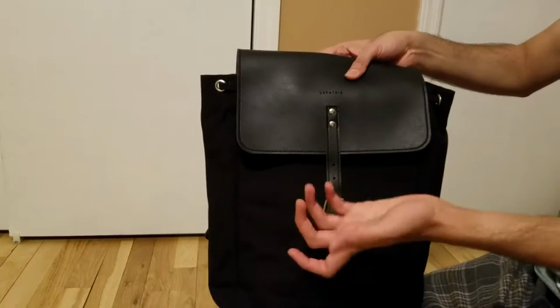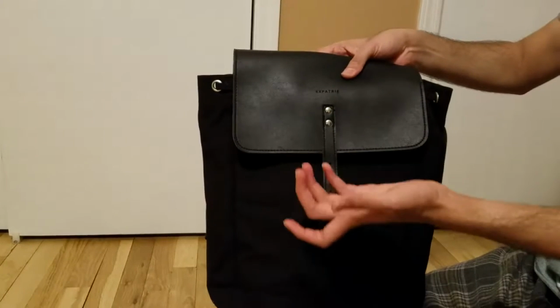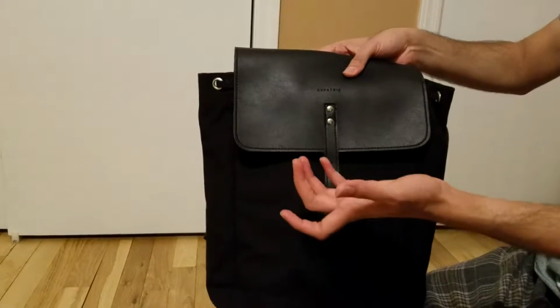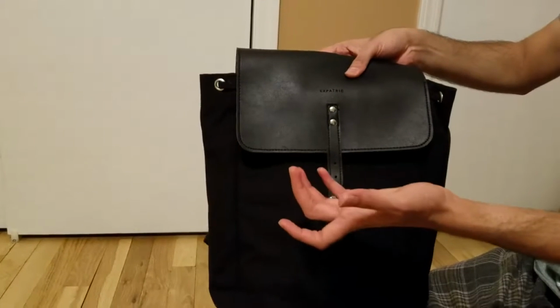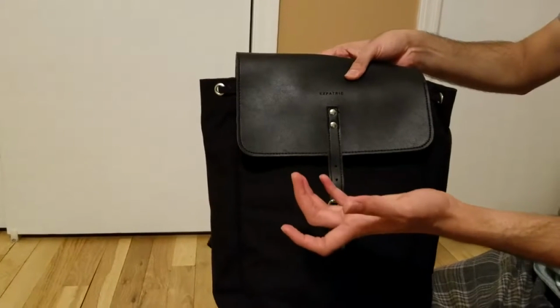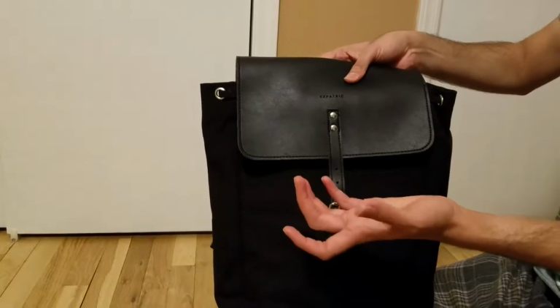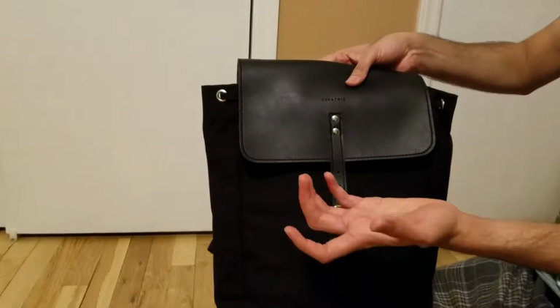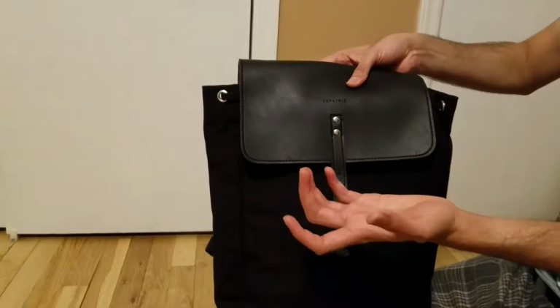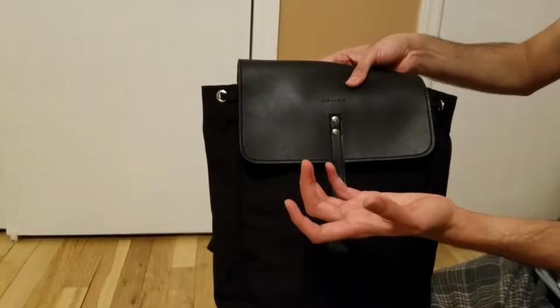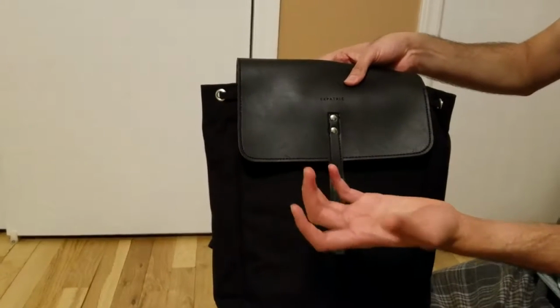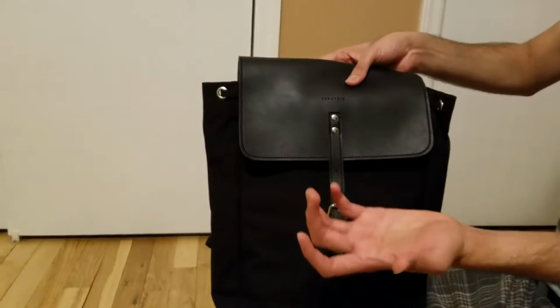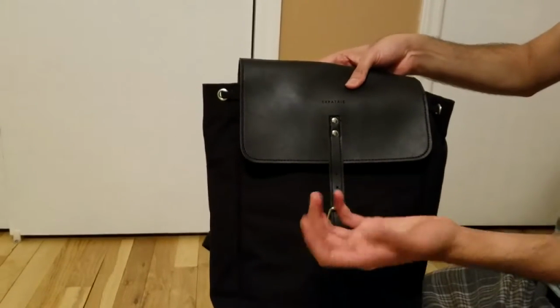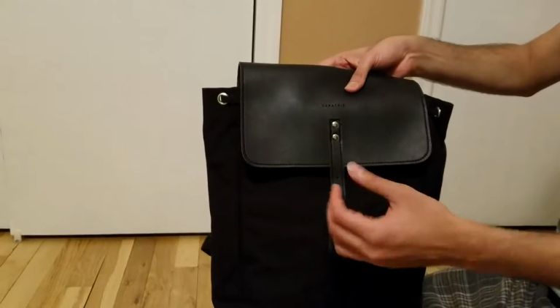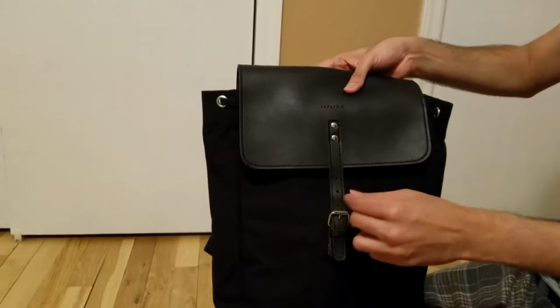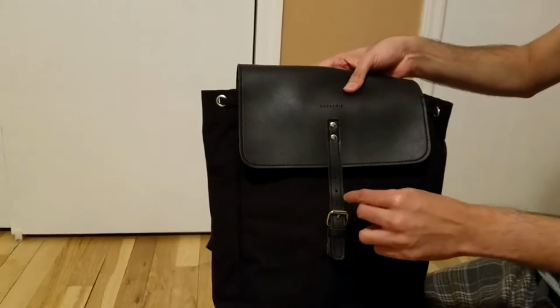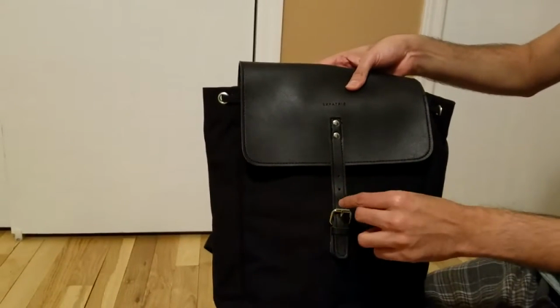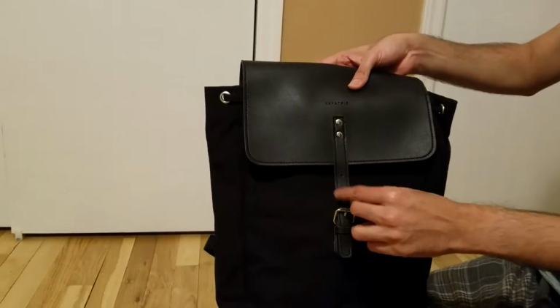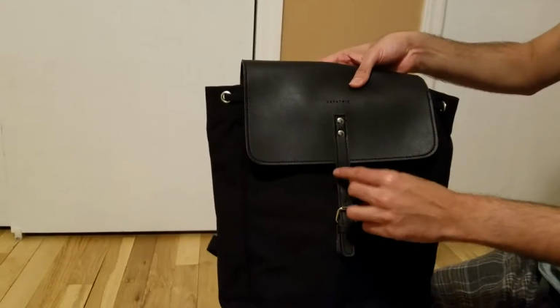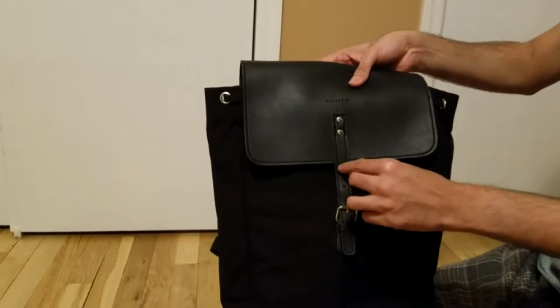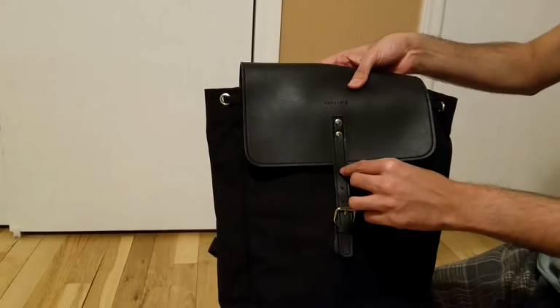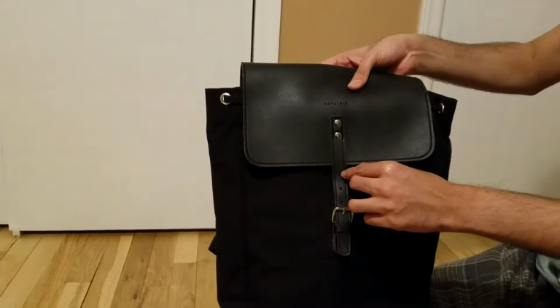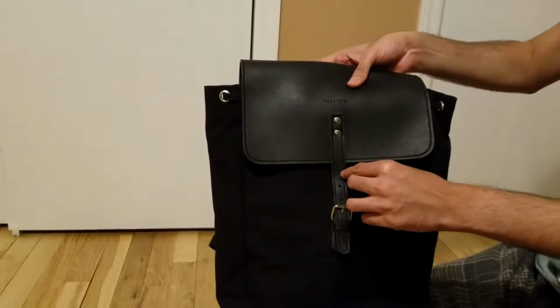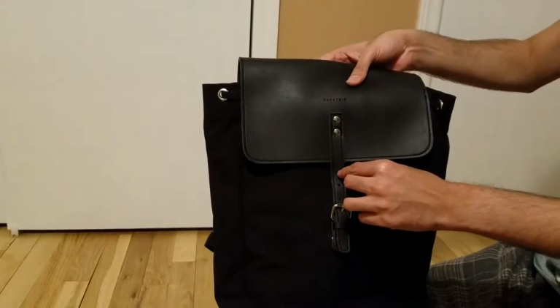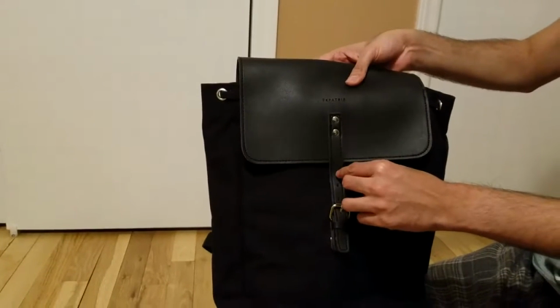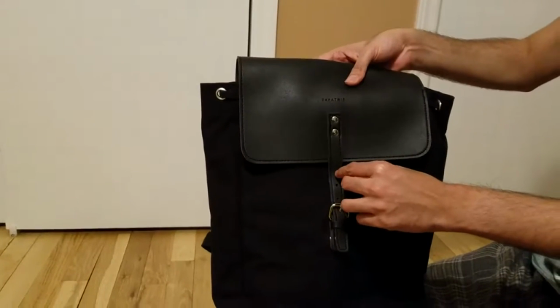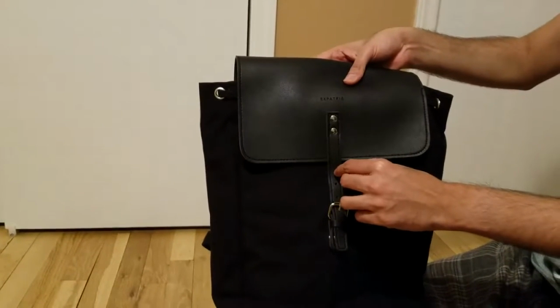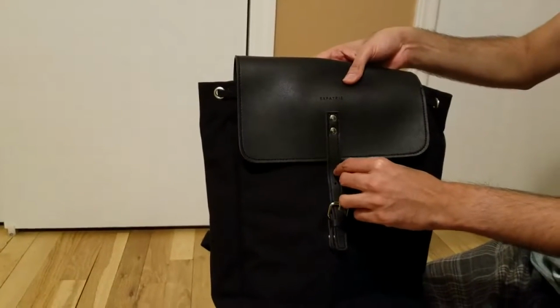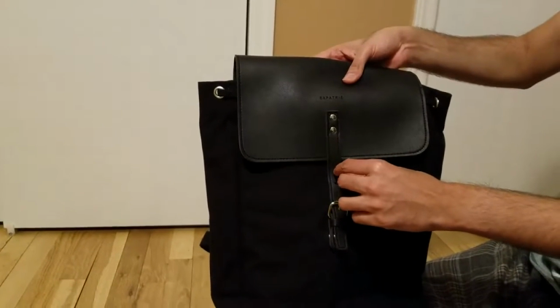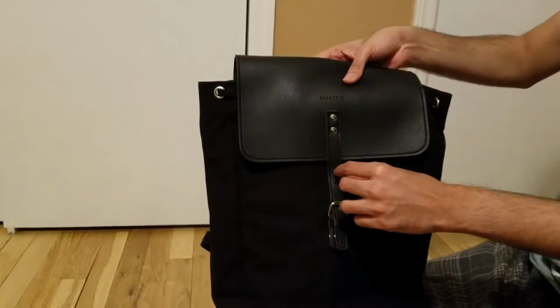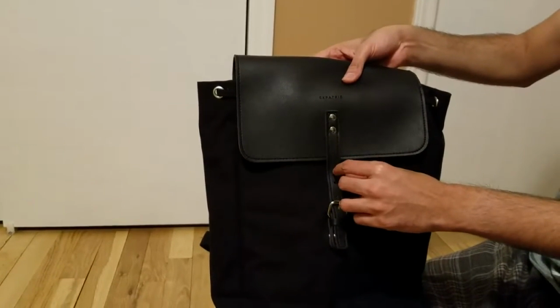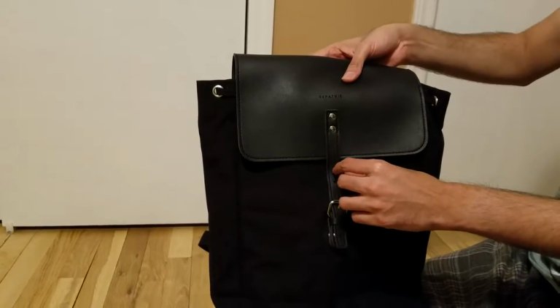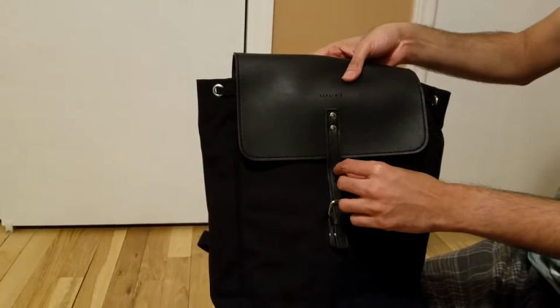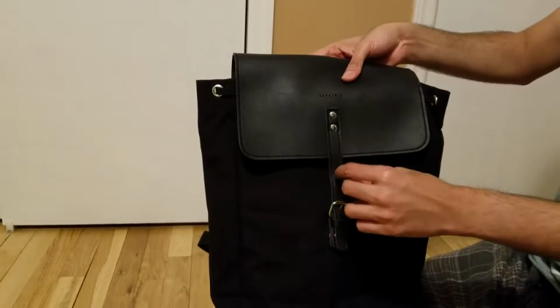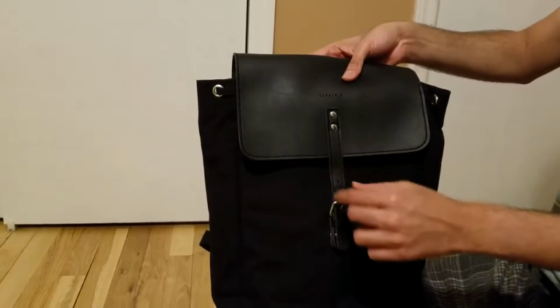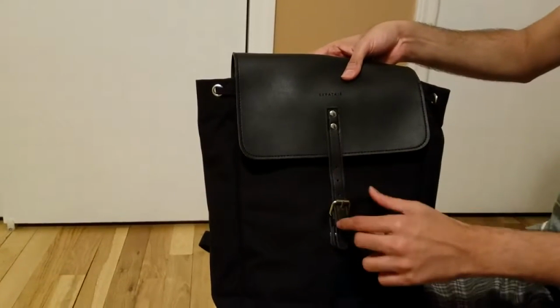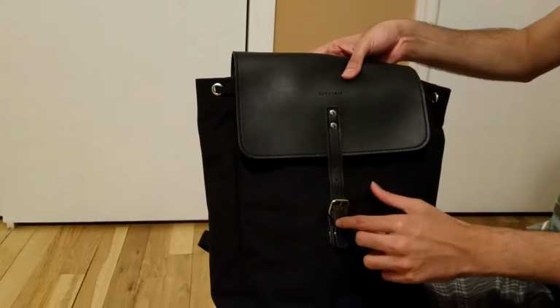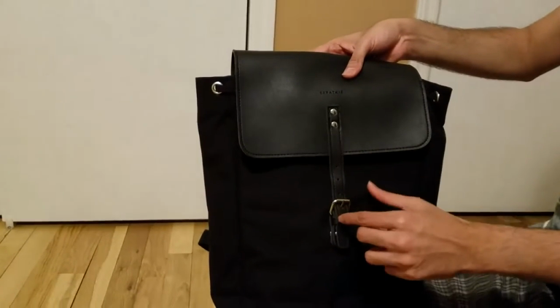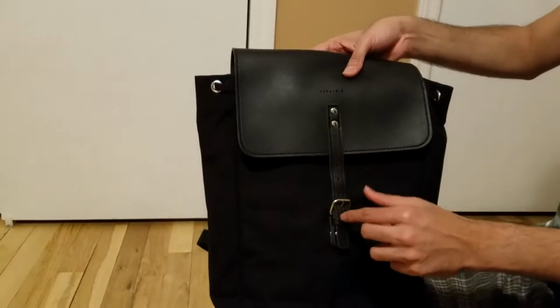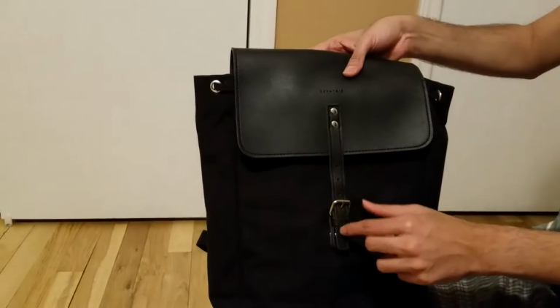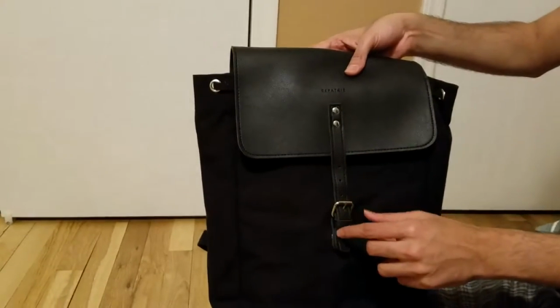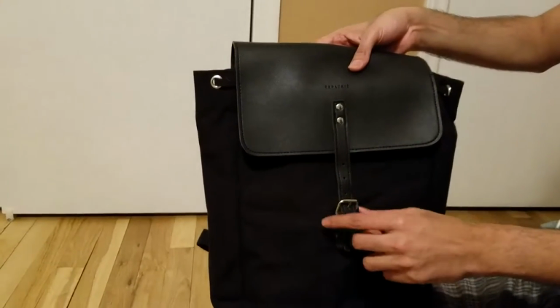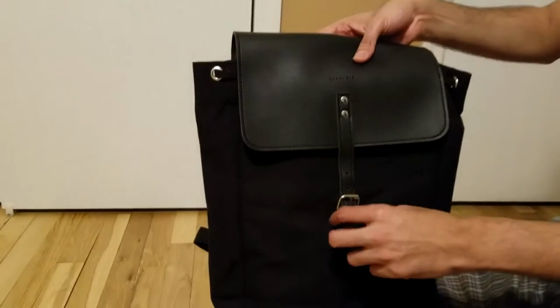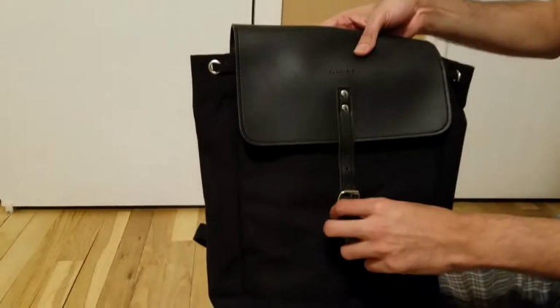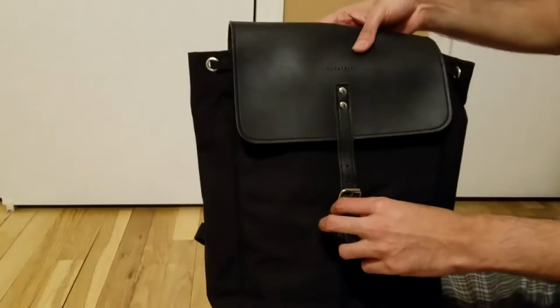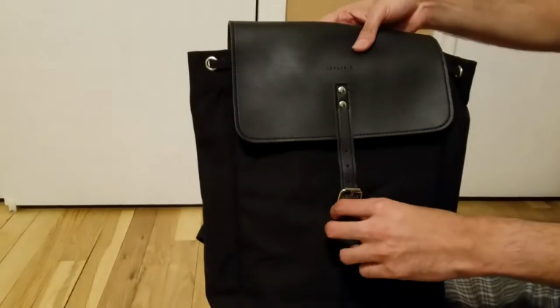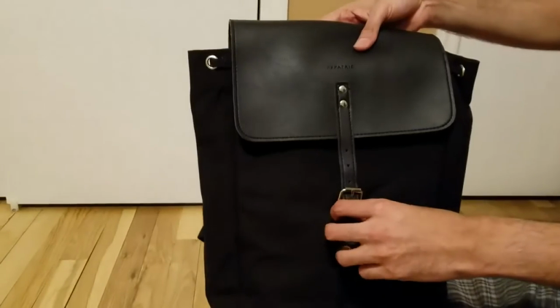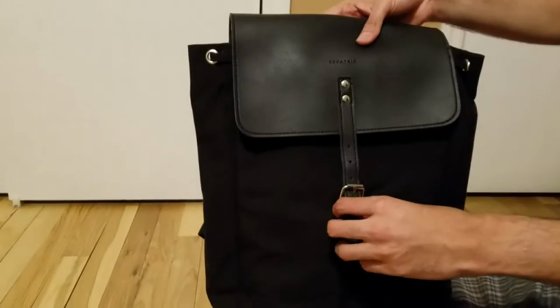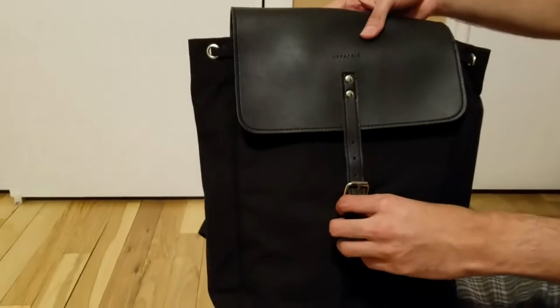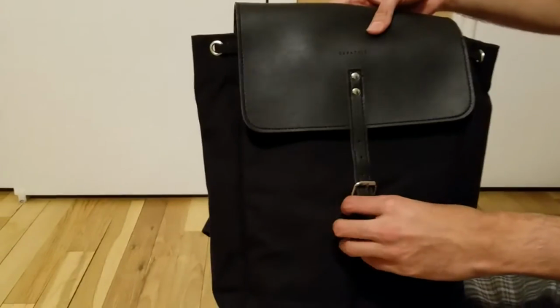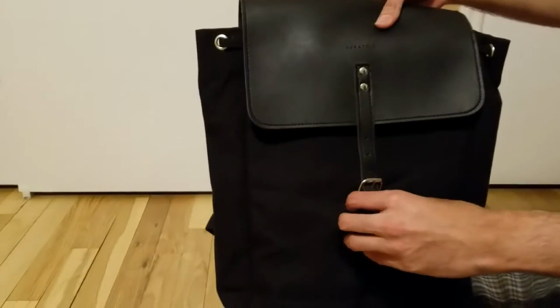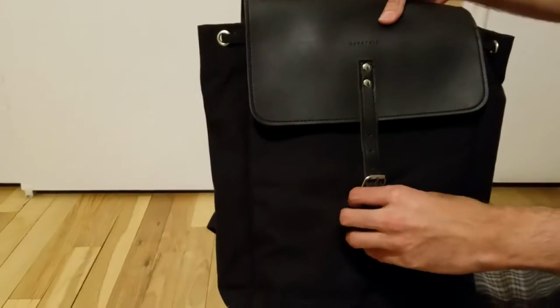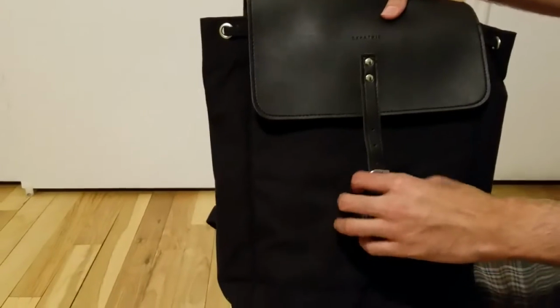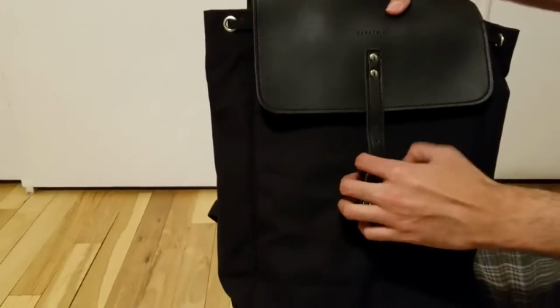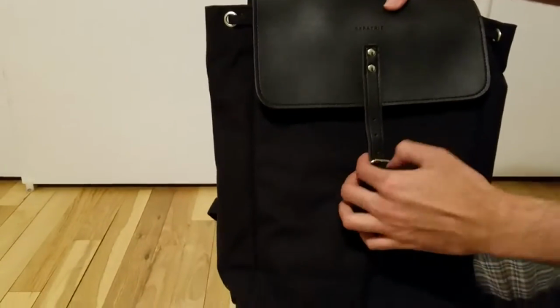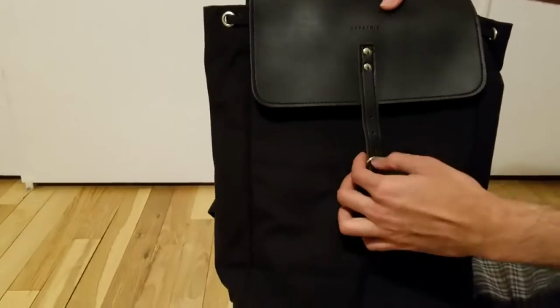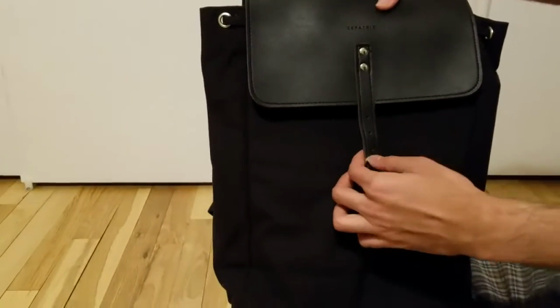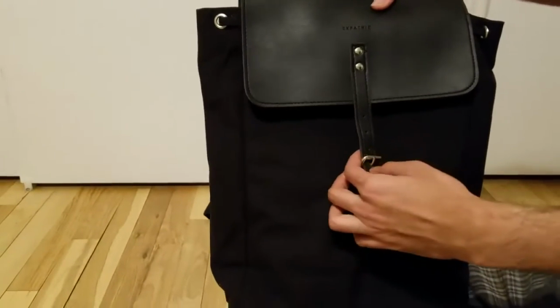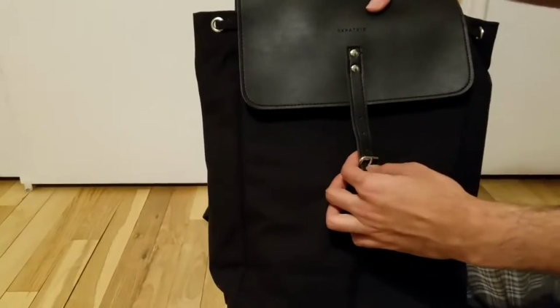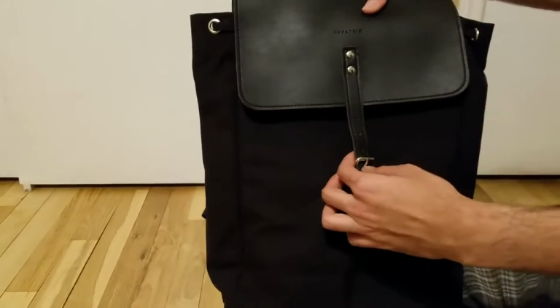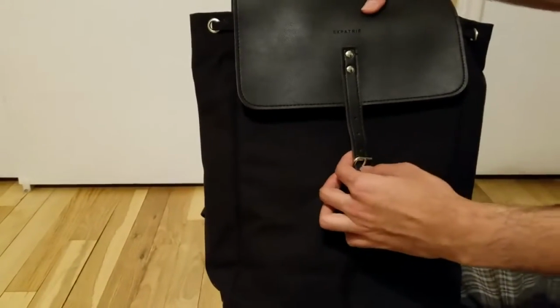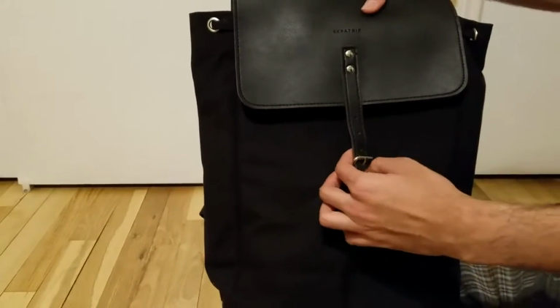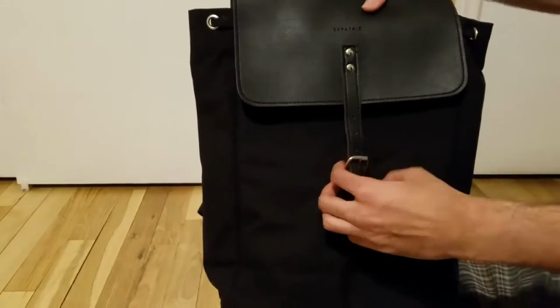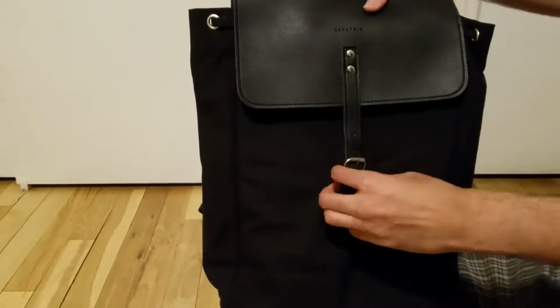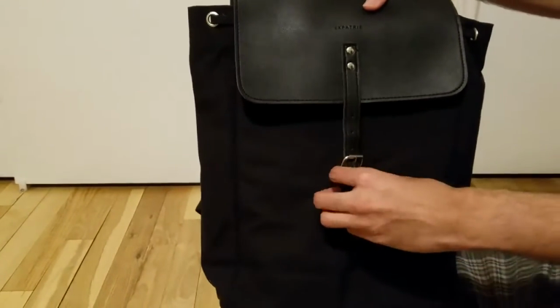Depending on the number of items you have, you can adjust it here. If you have fewer items or more, you can move the strap to the lower hole.